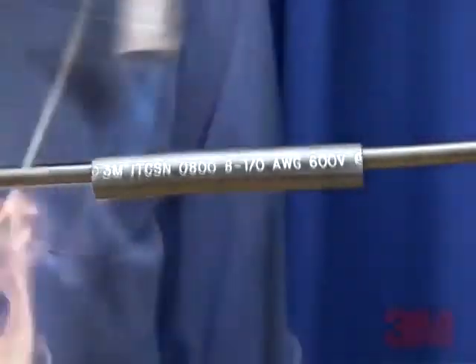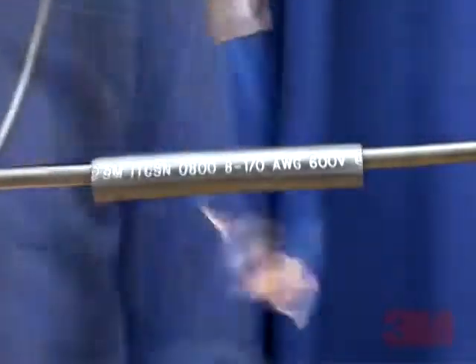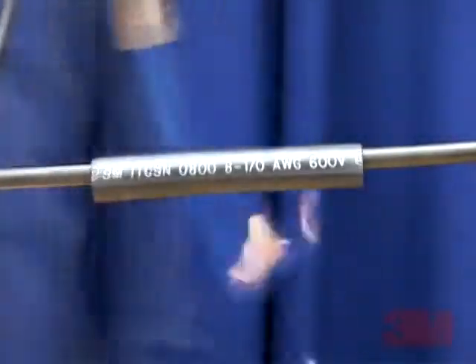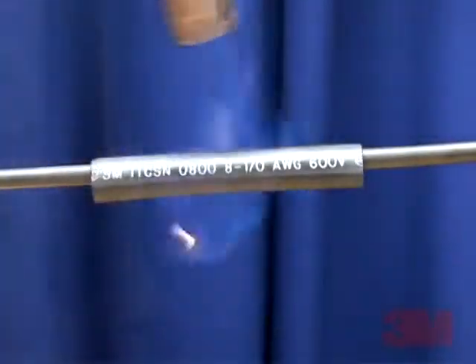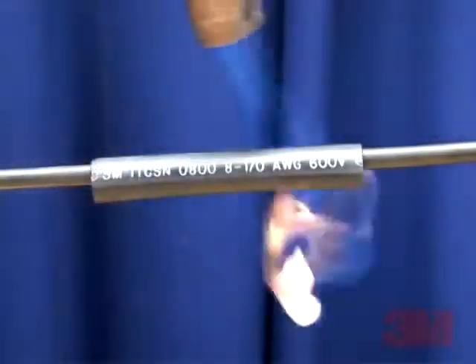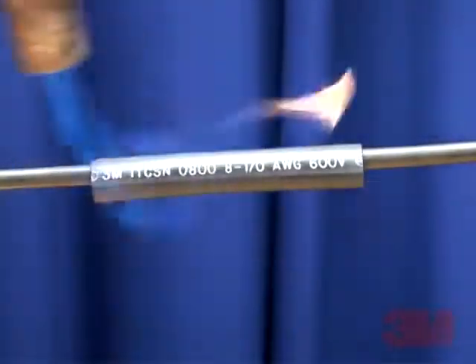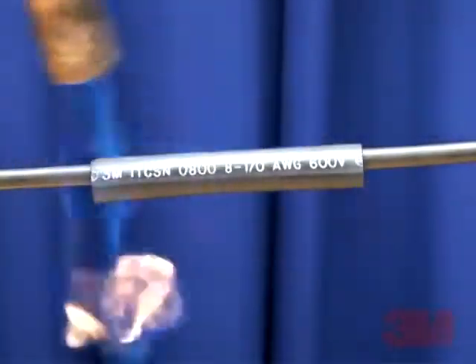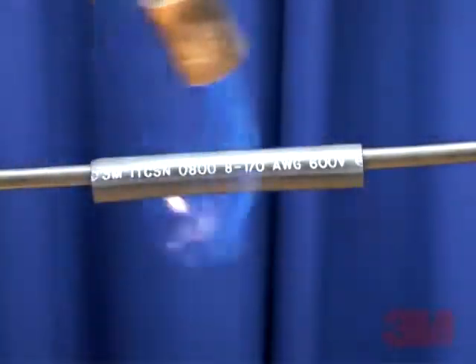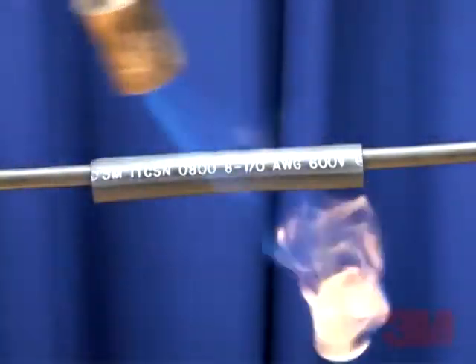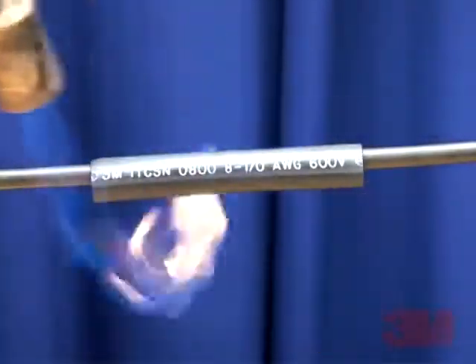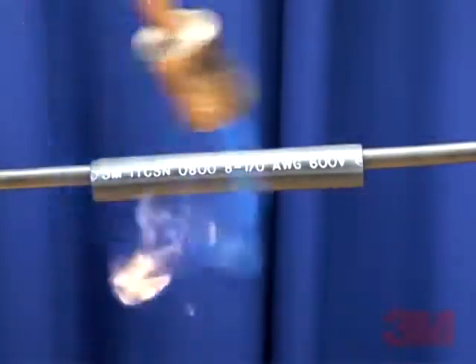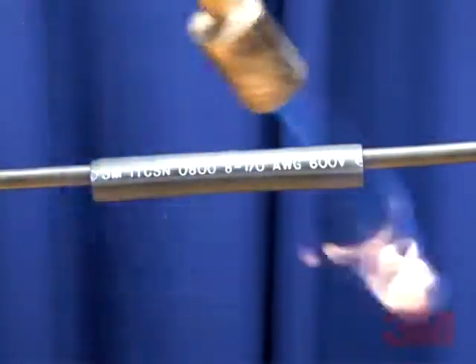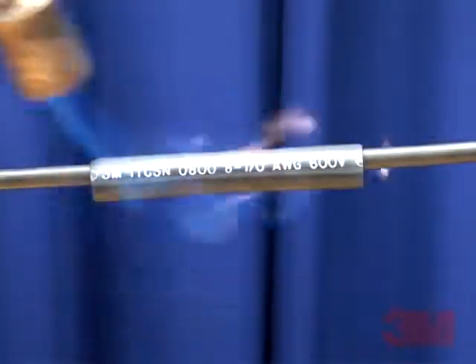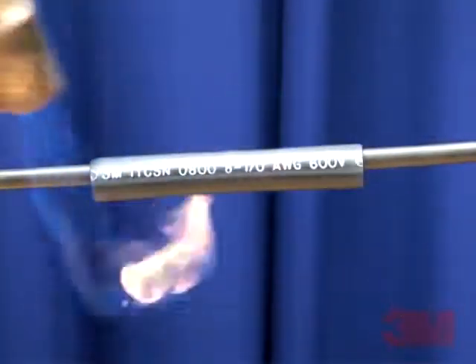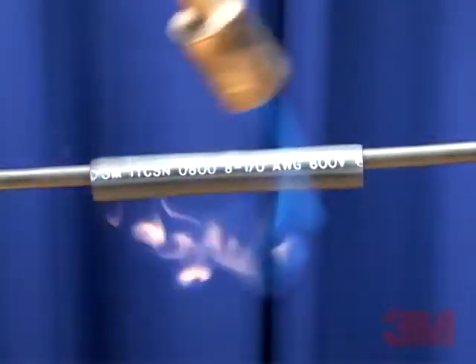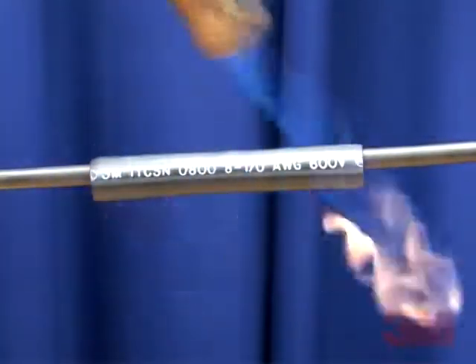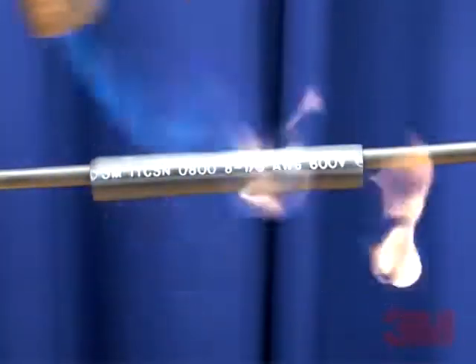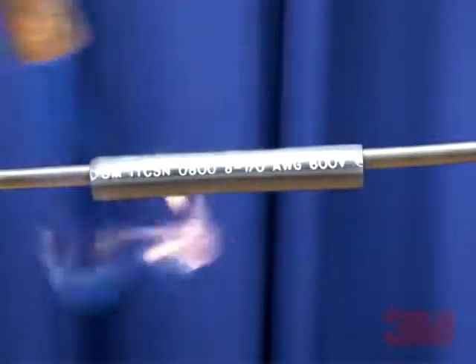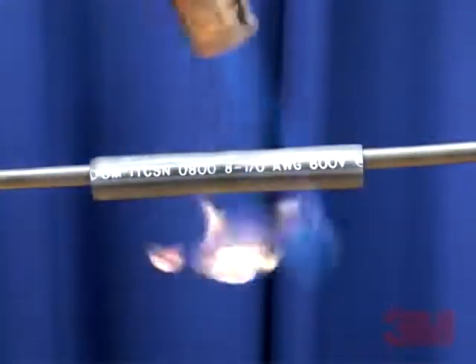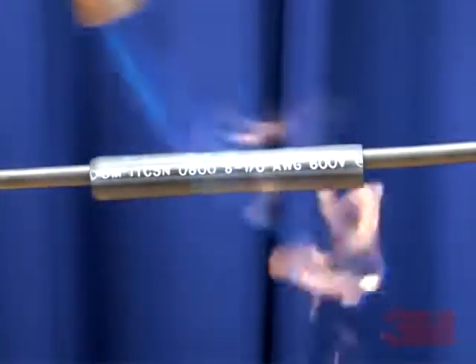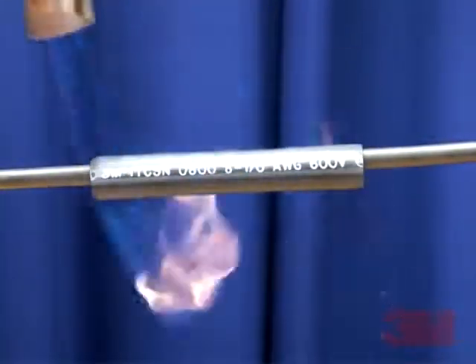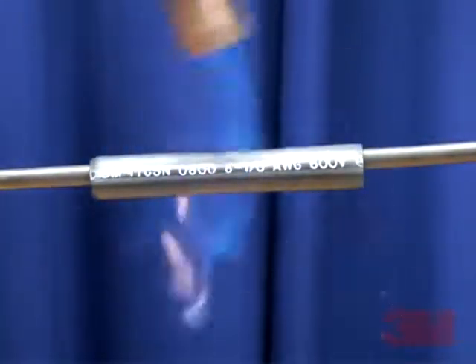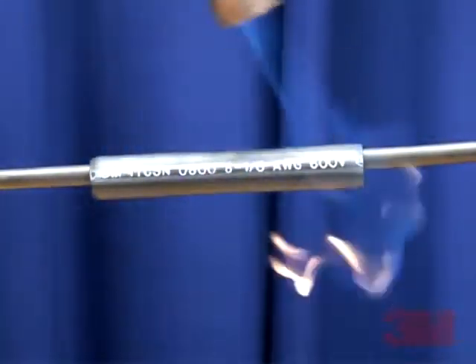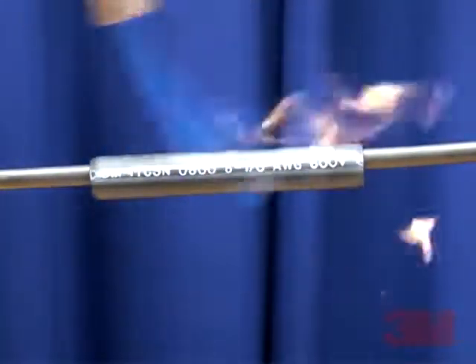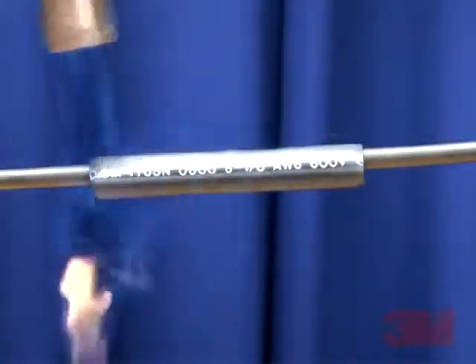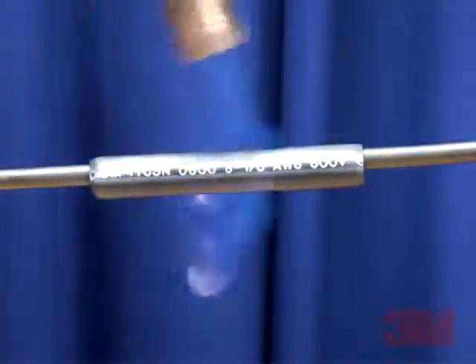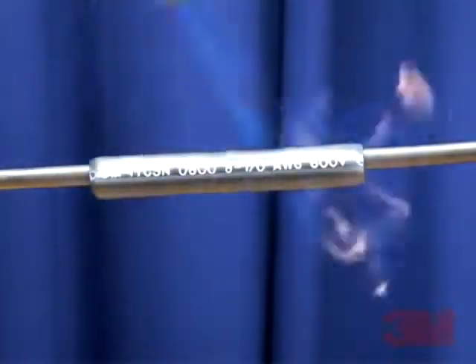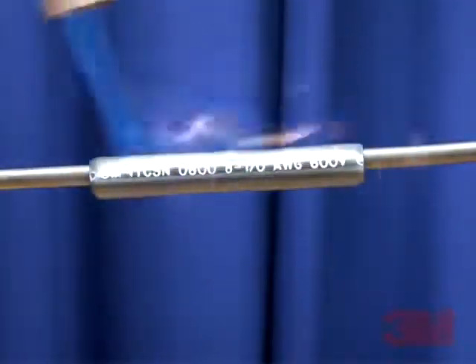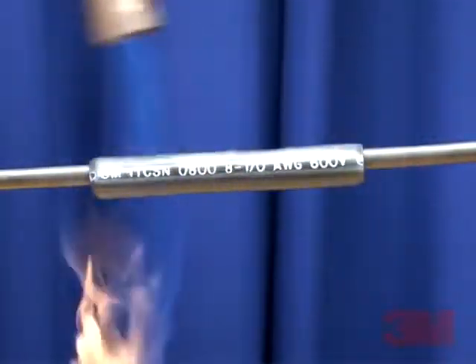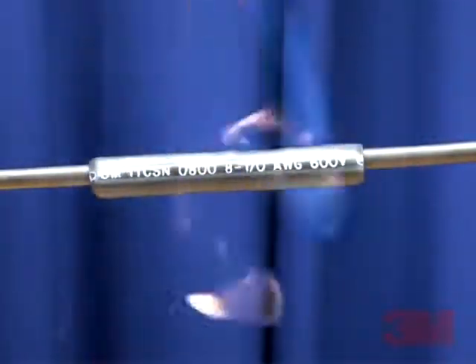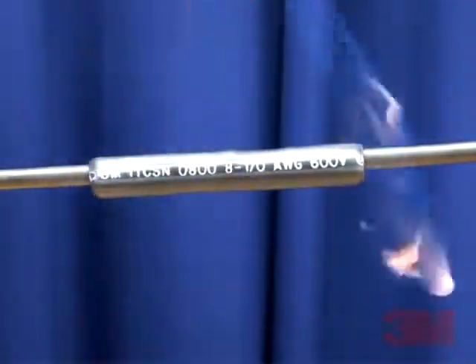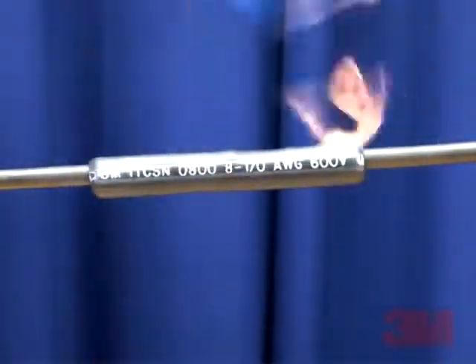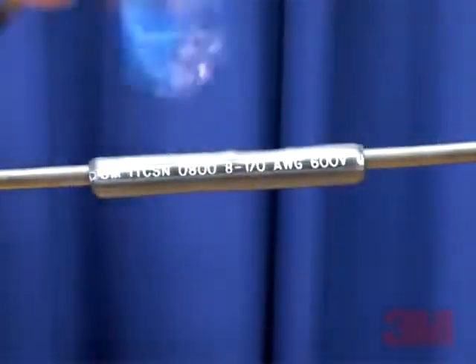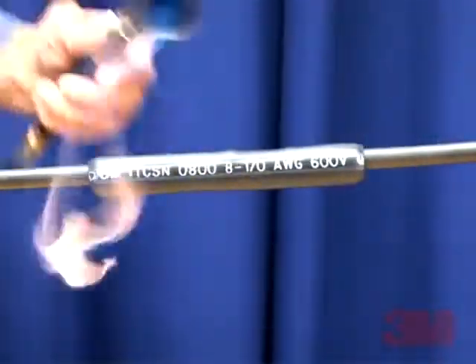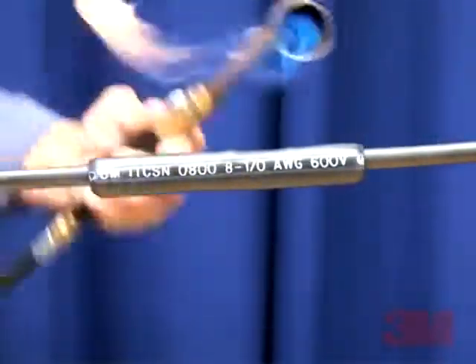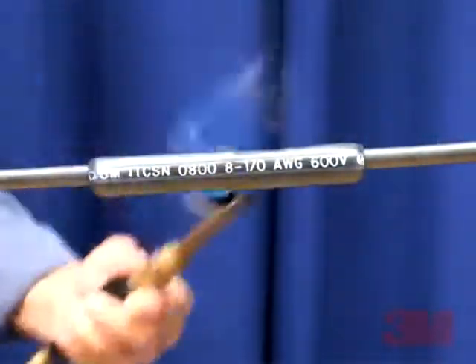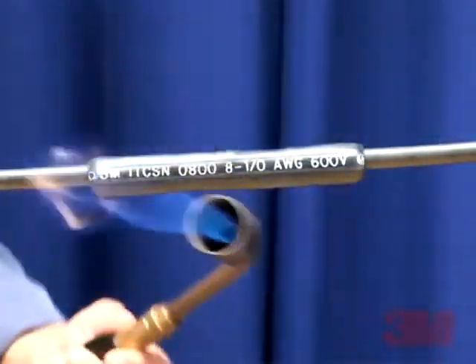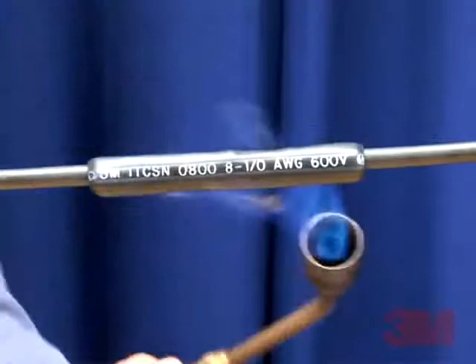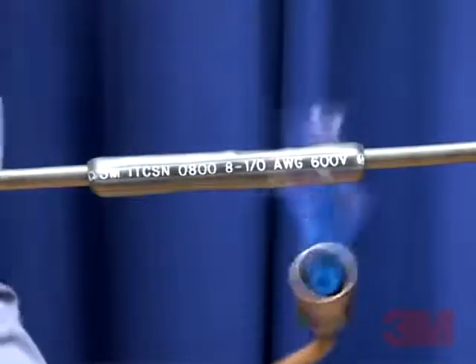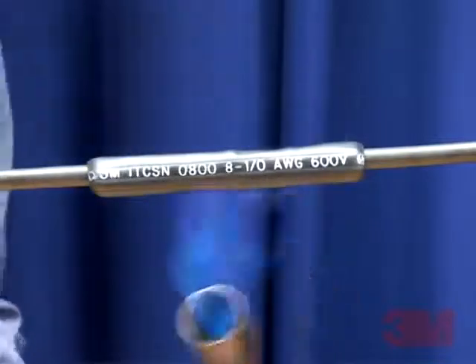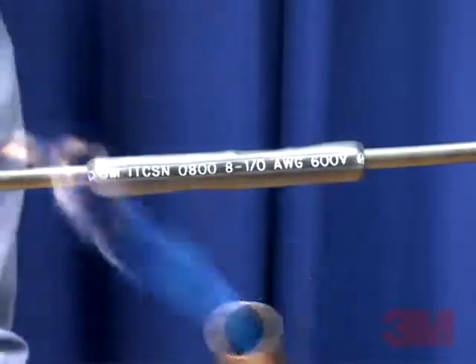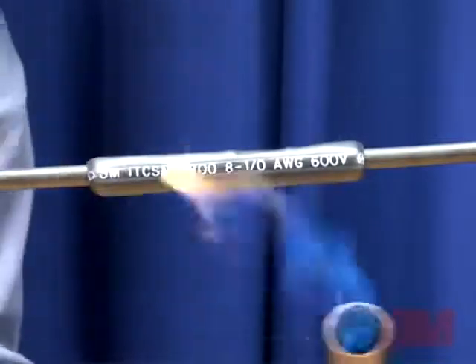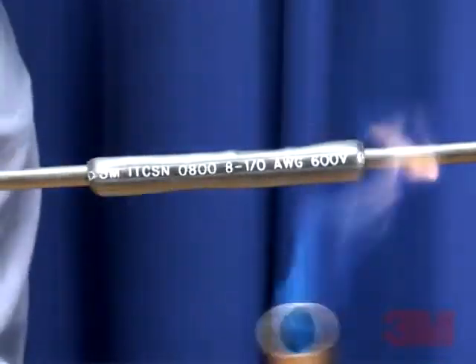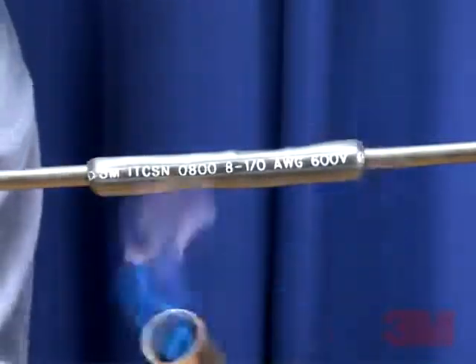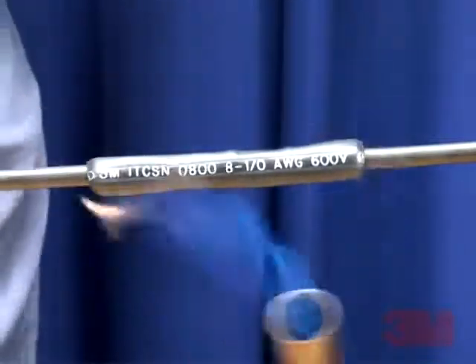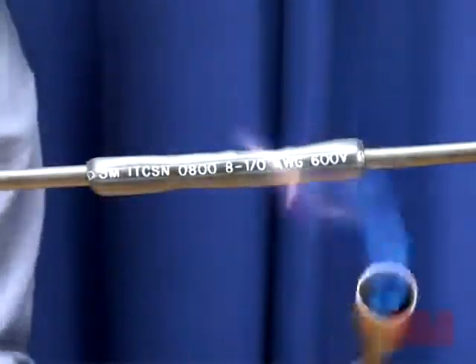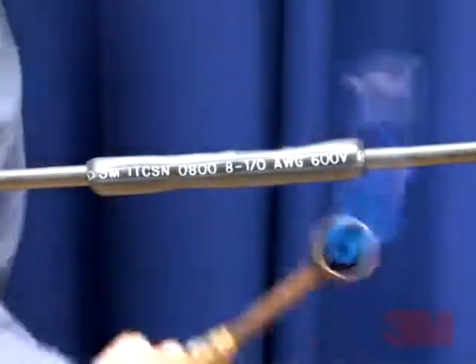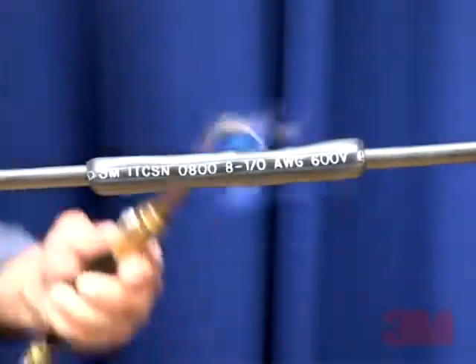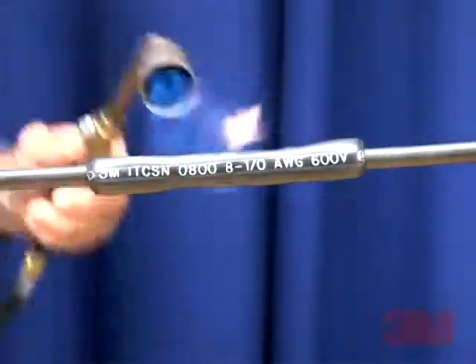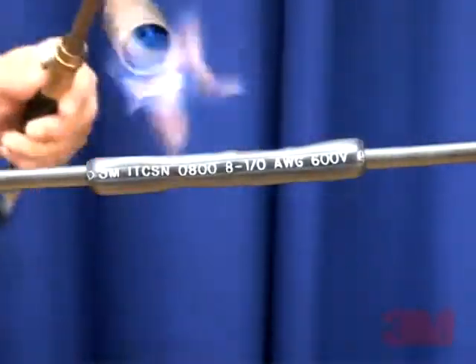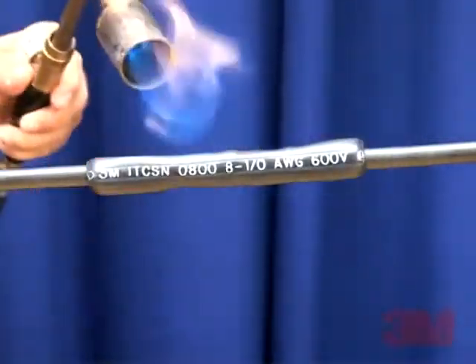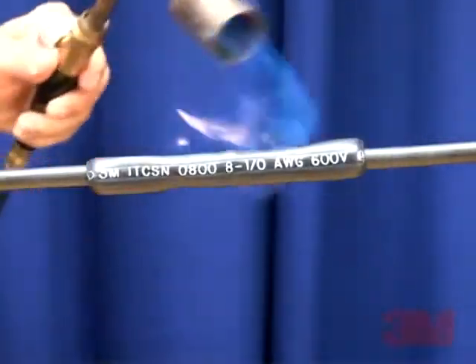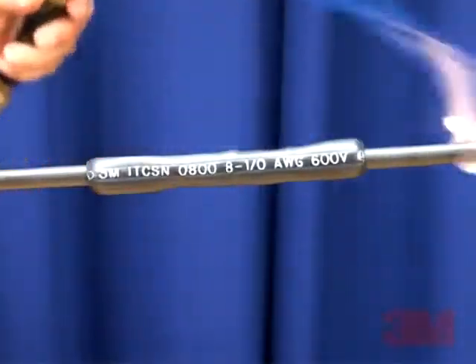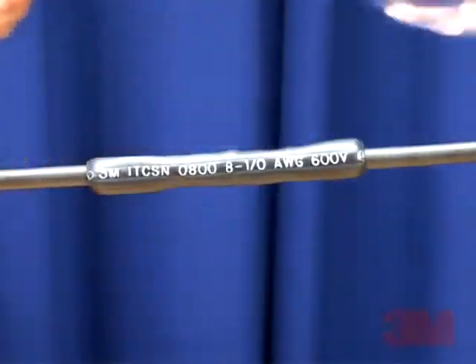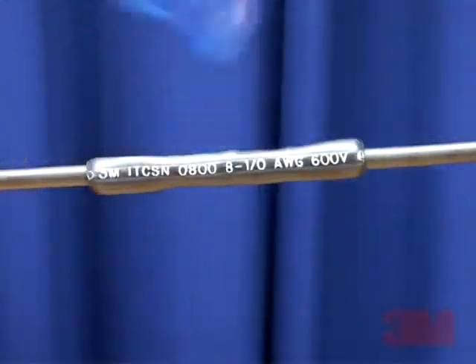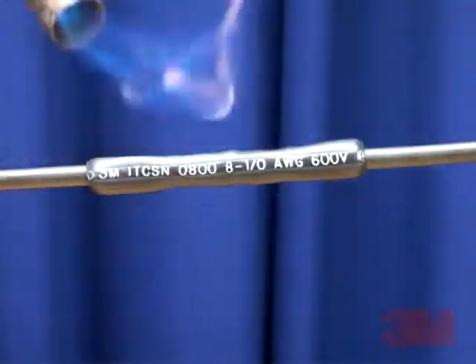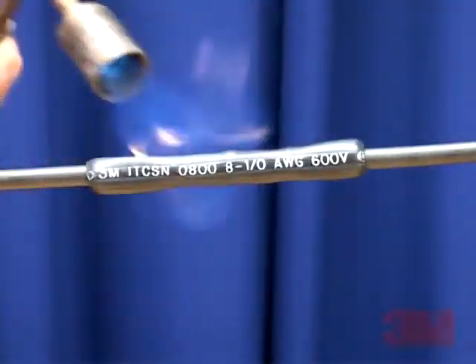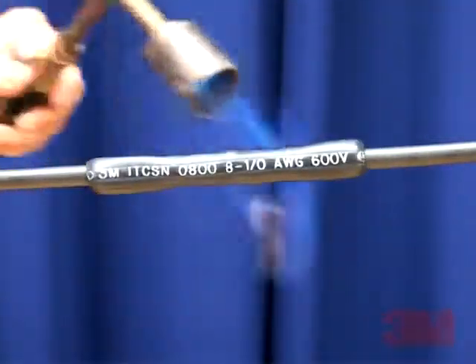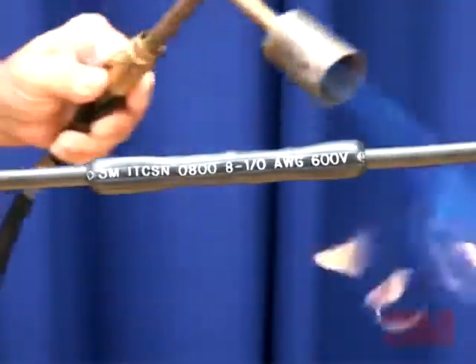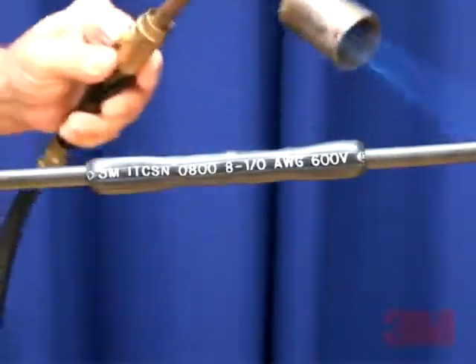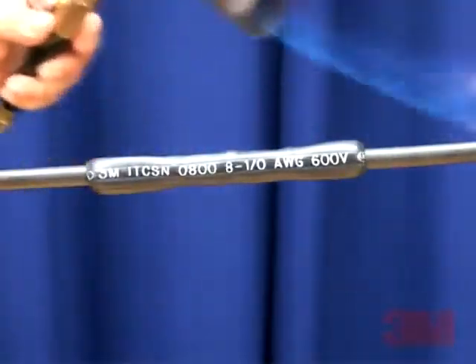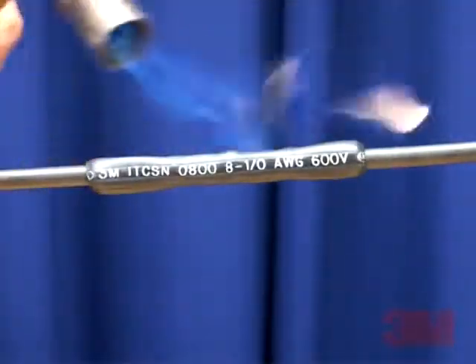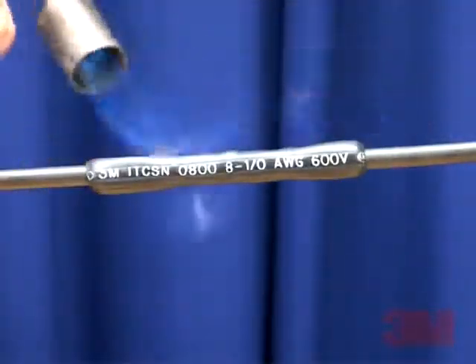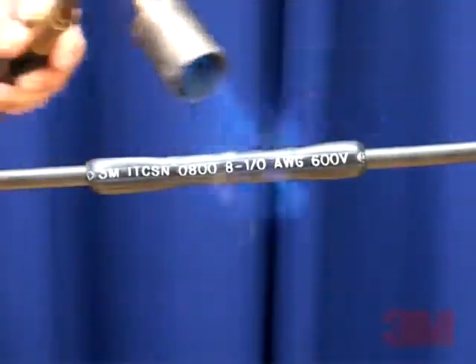In this video you will see how to apply the 3M brand cable sleeve ITCSN in six basic easy to follow steps.